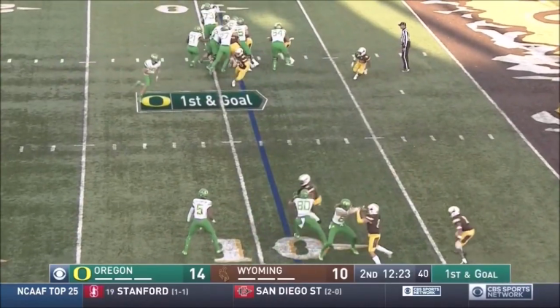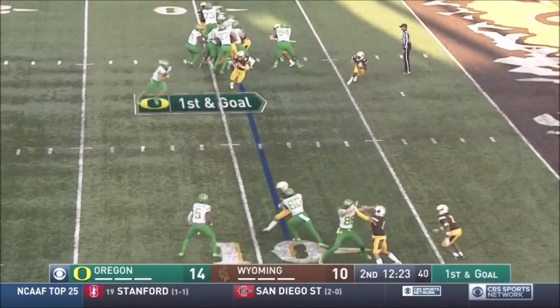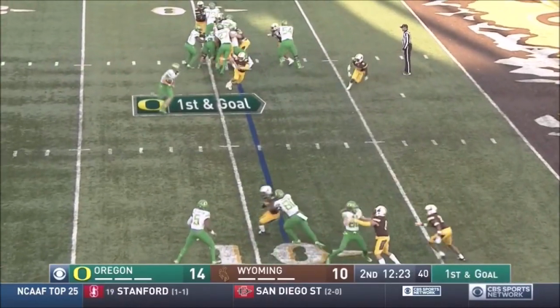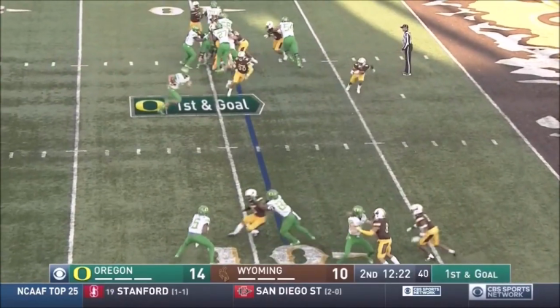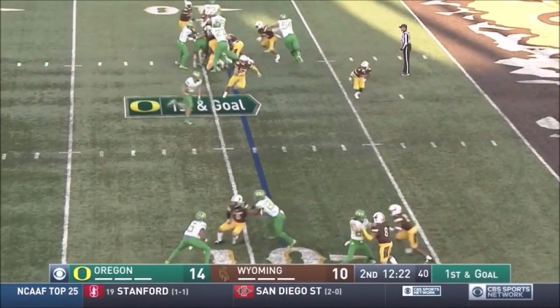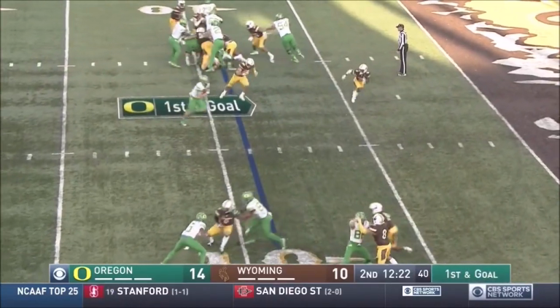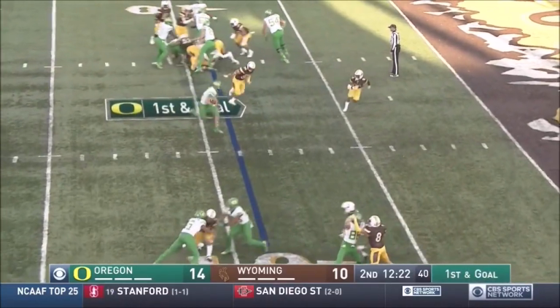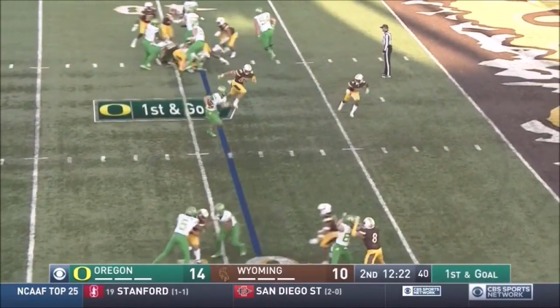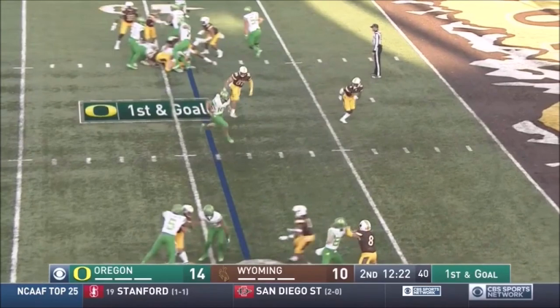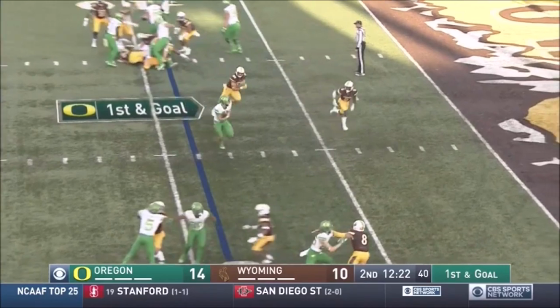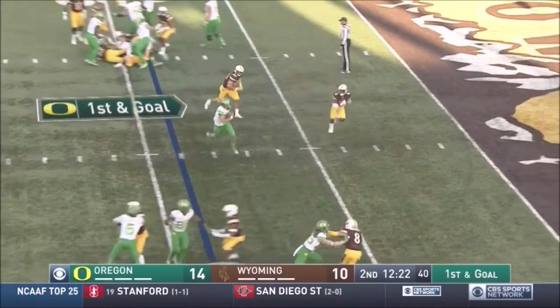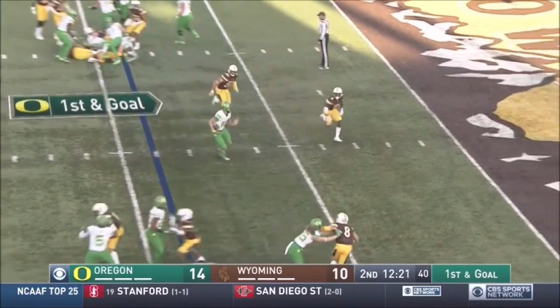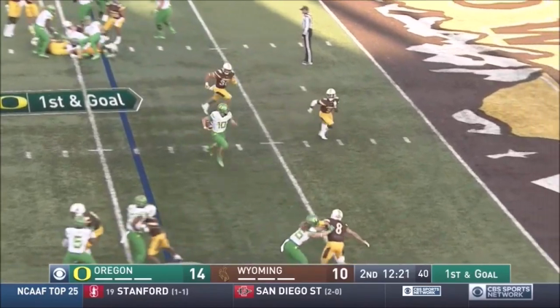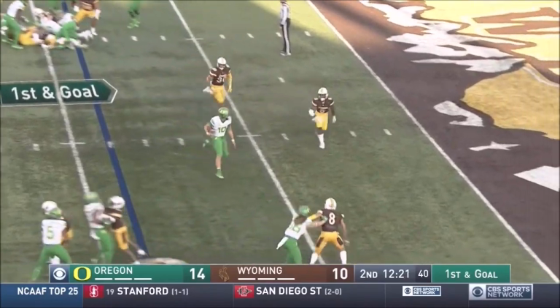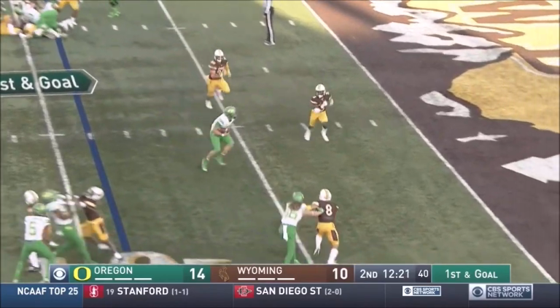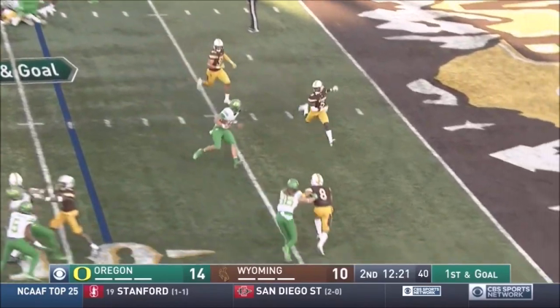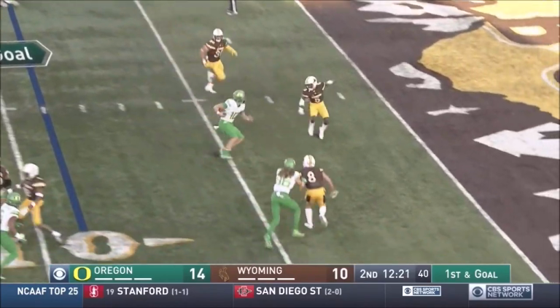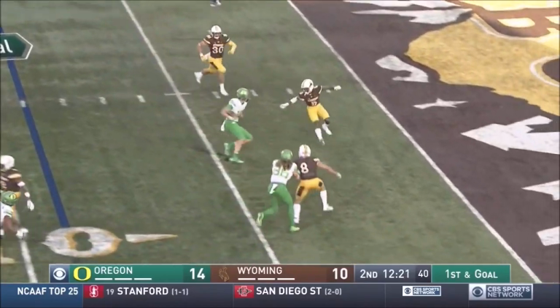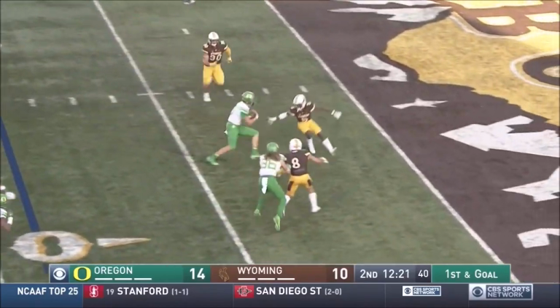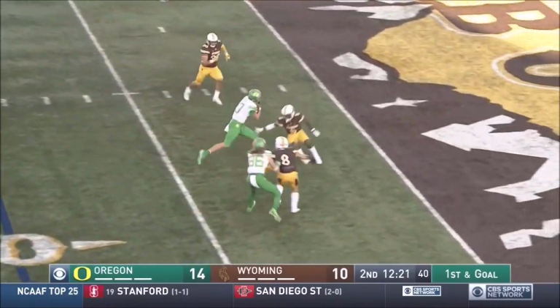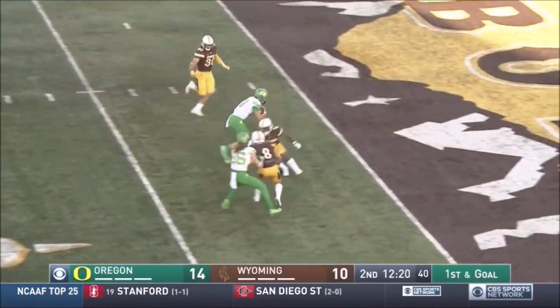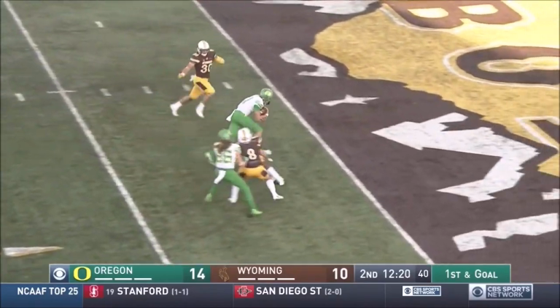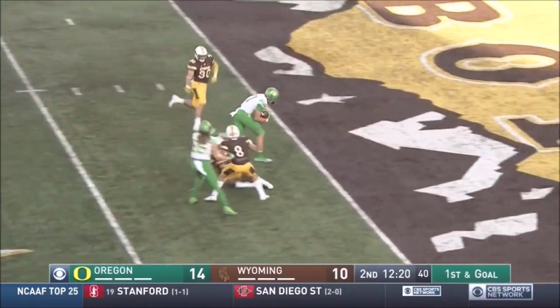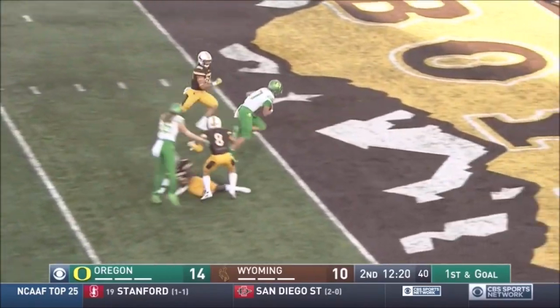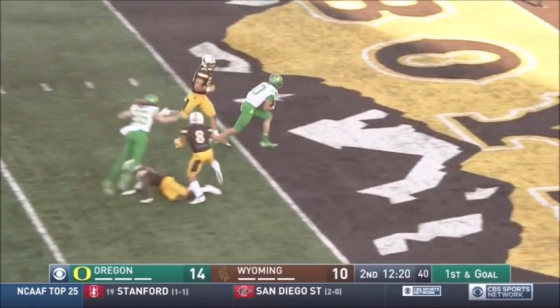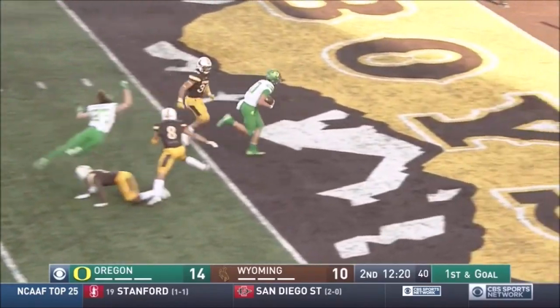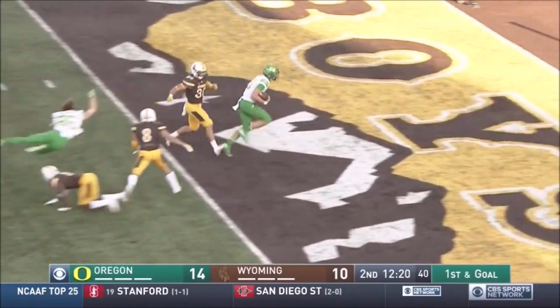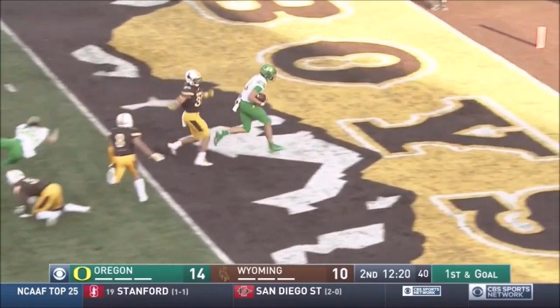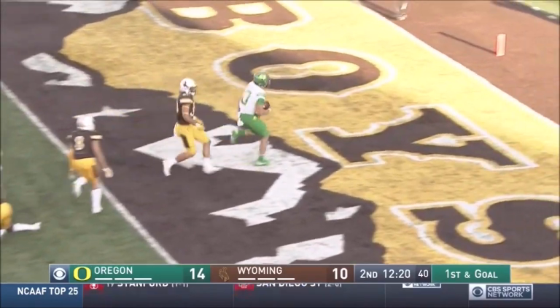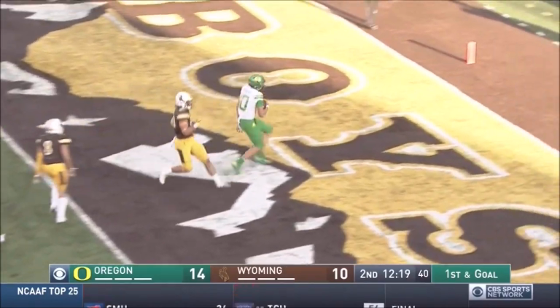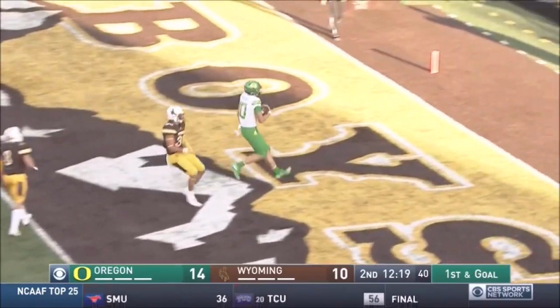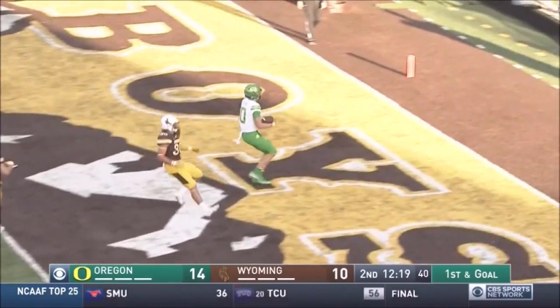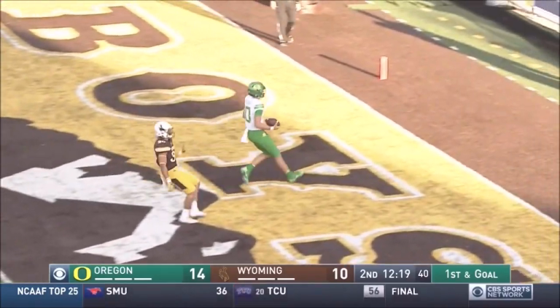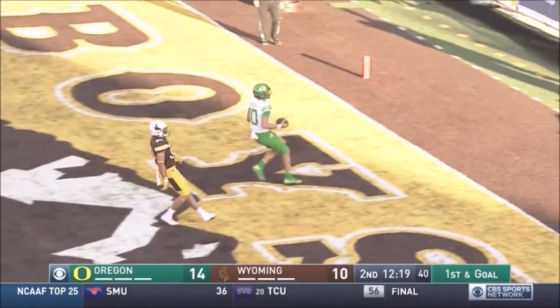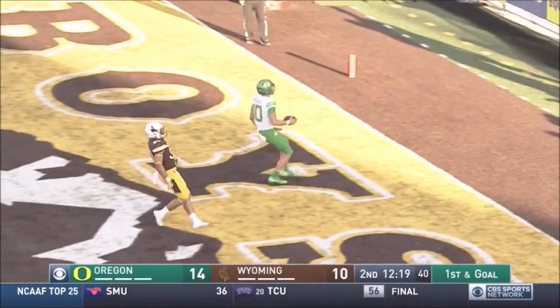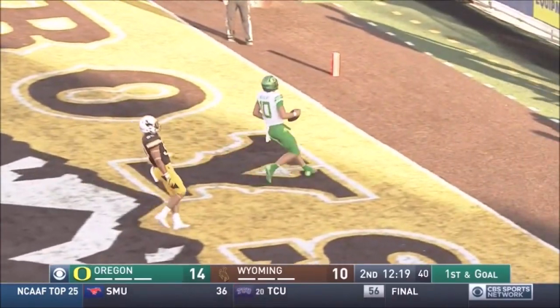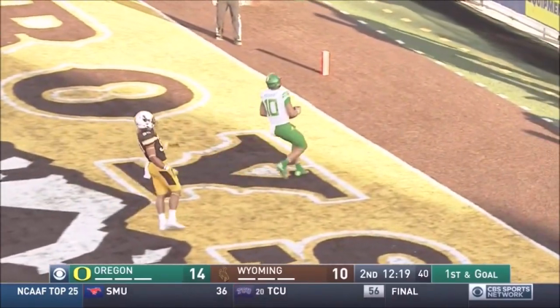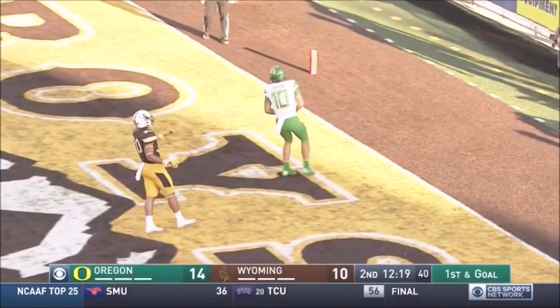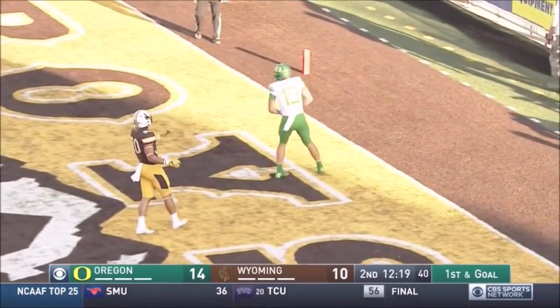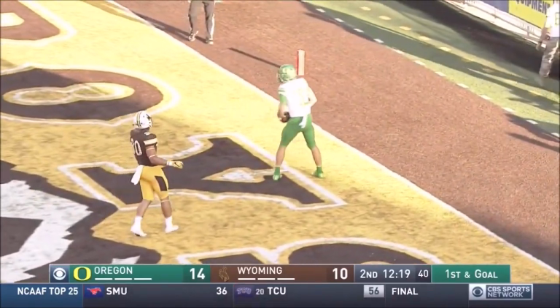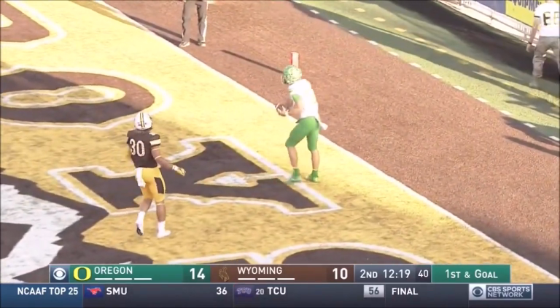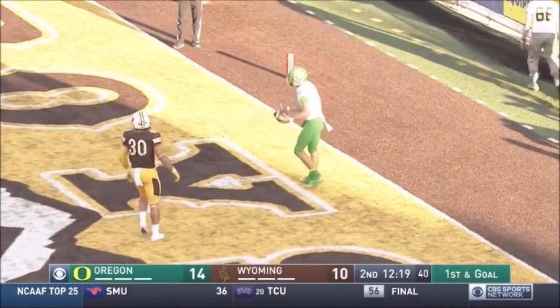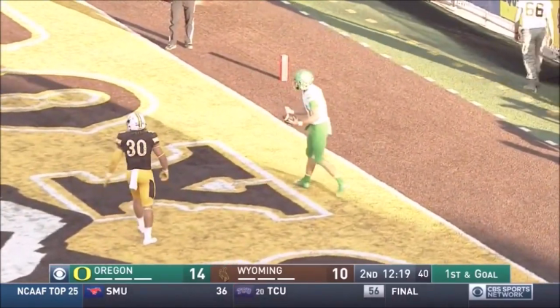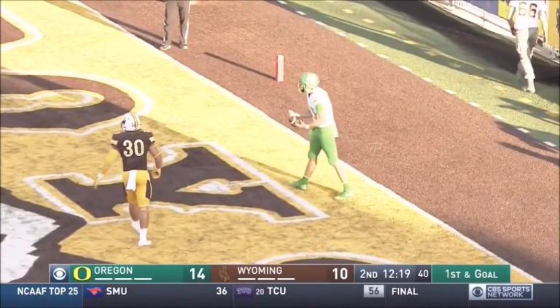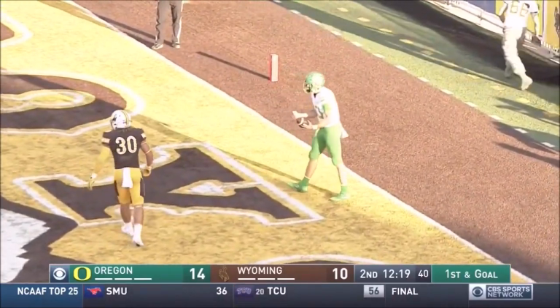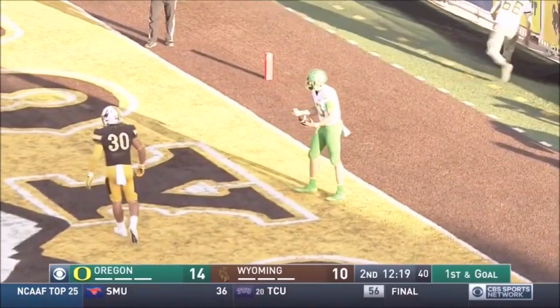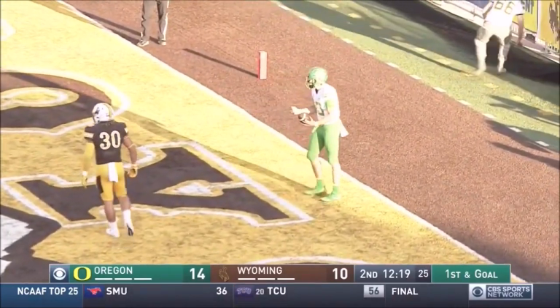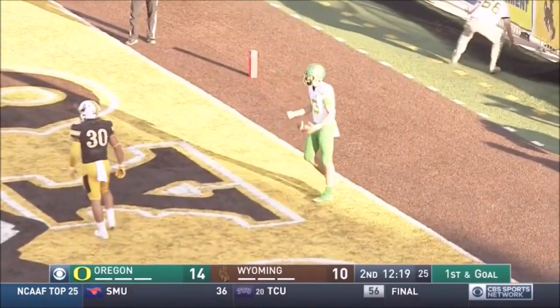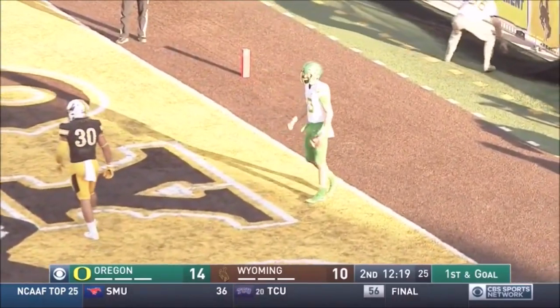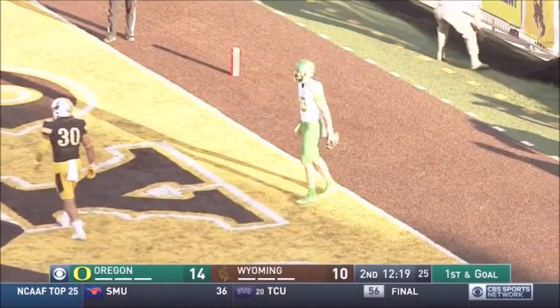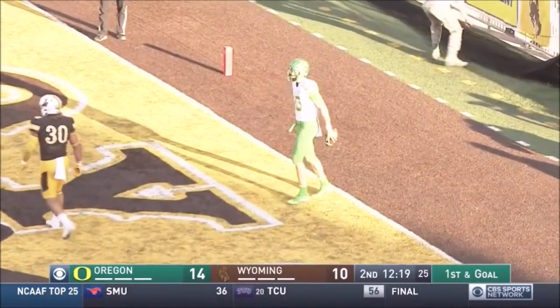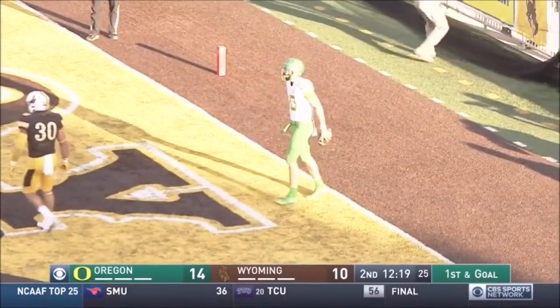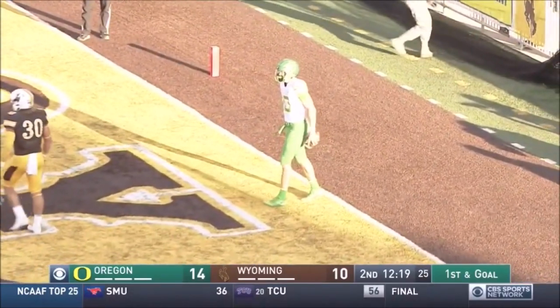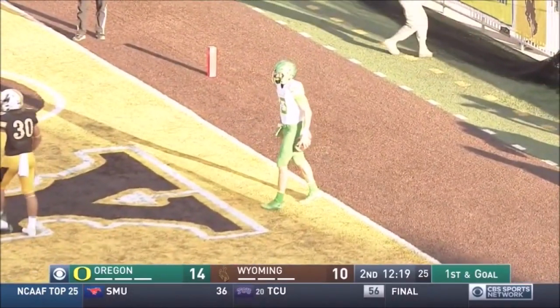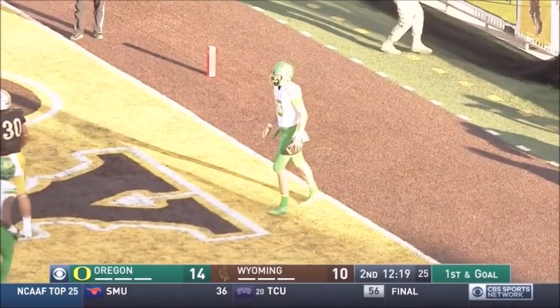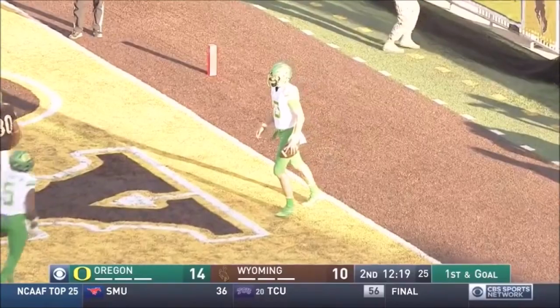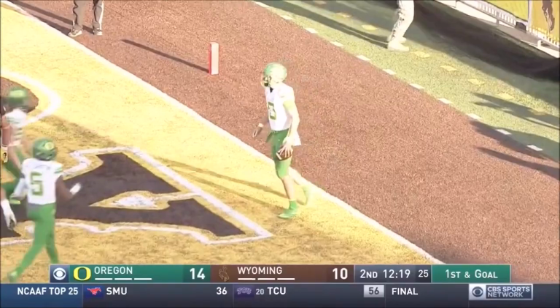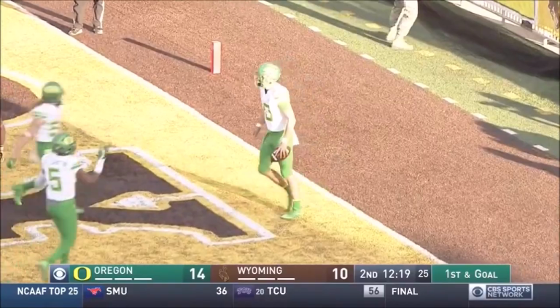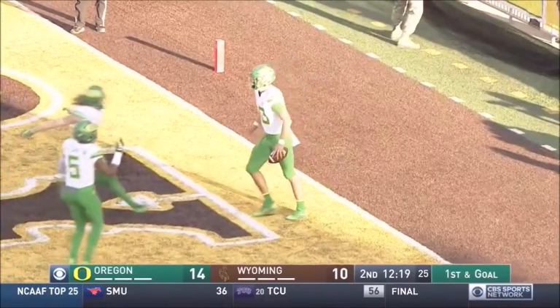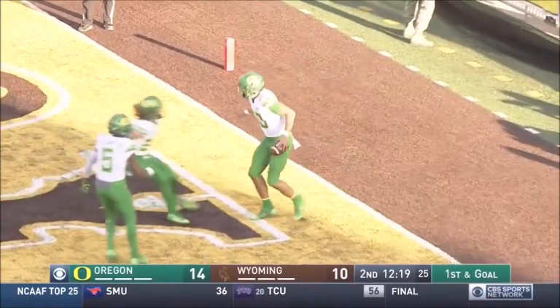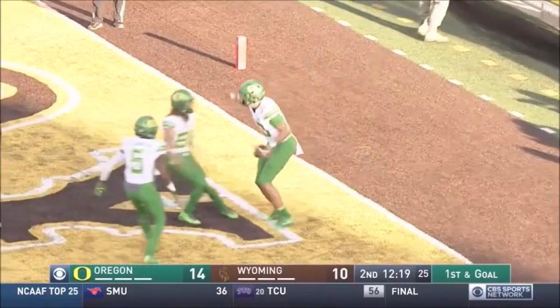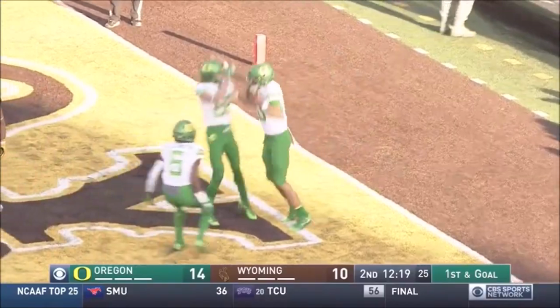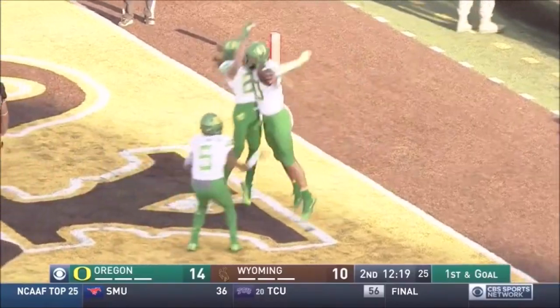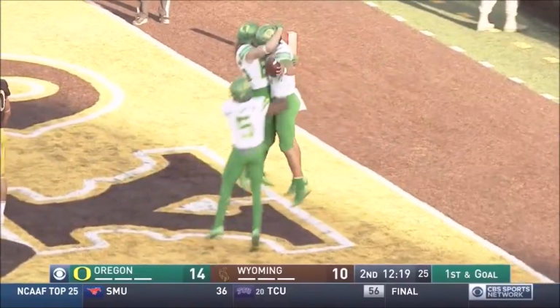Herbert pulls it, room to run. Herbert — touchdown, Oregon. Justin Herbert into the end zone.